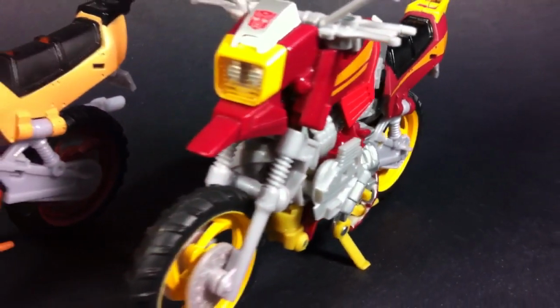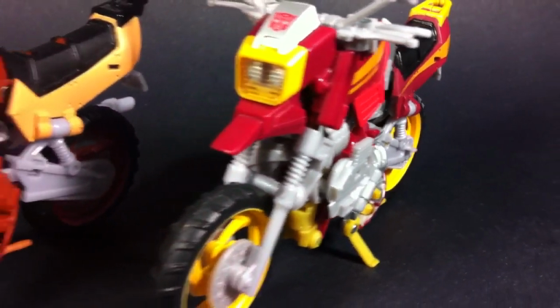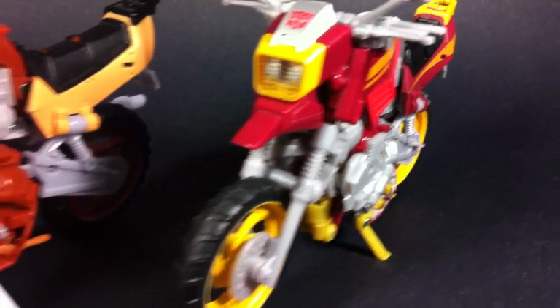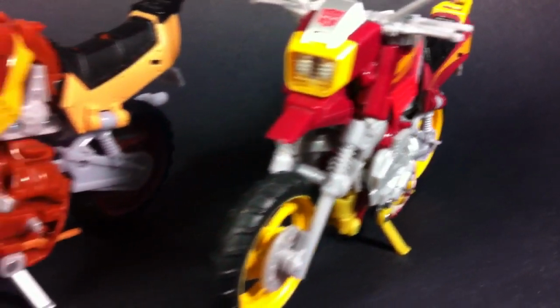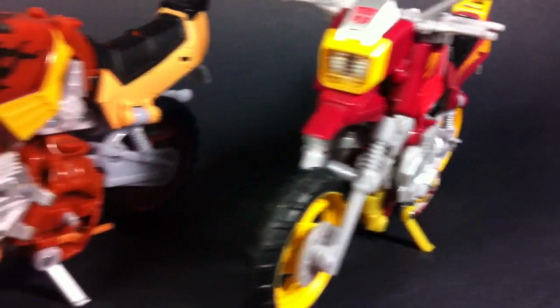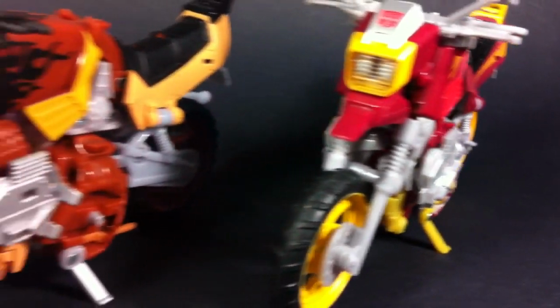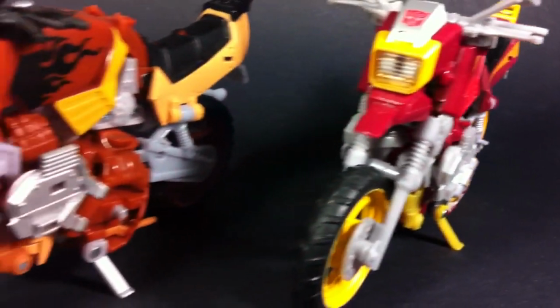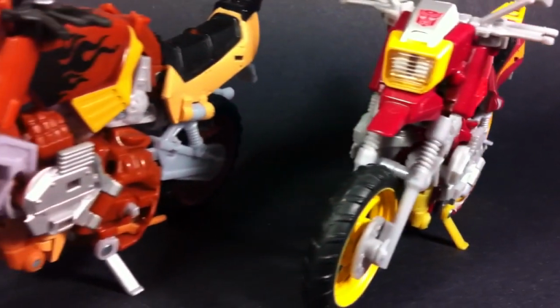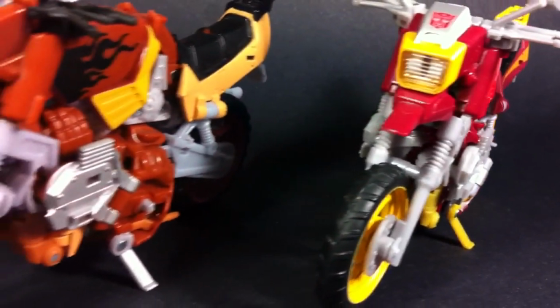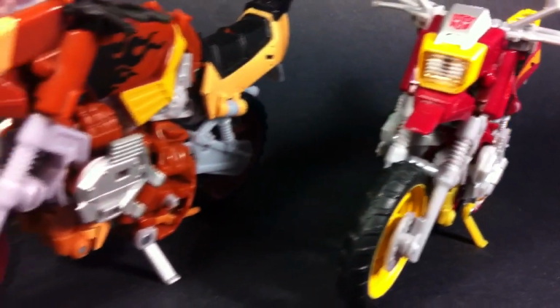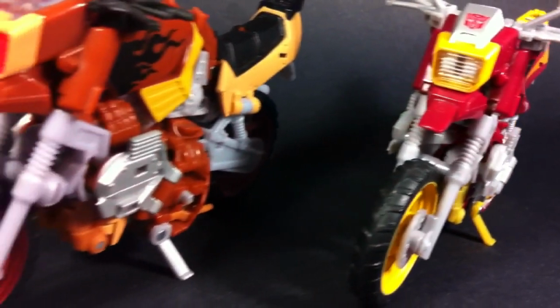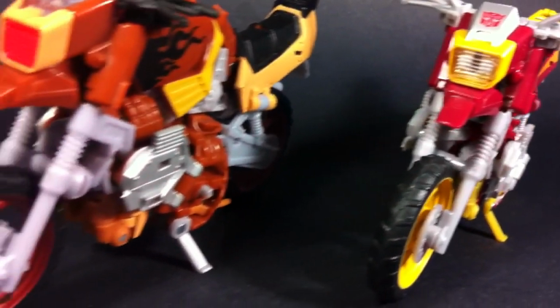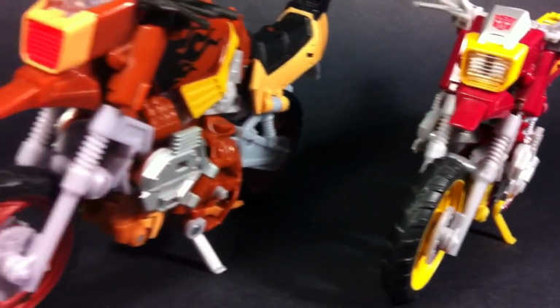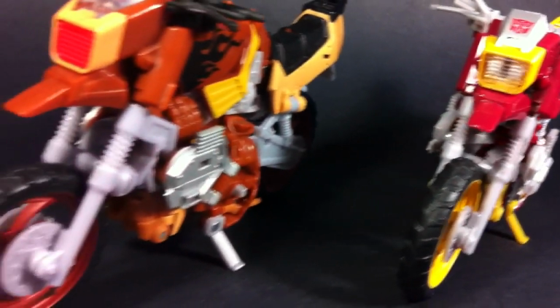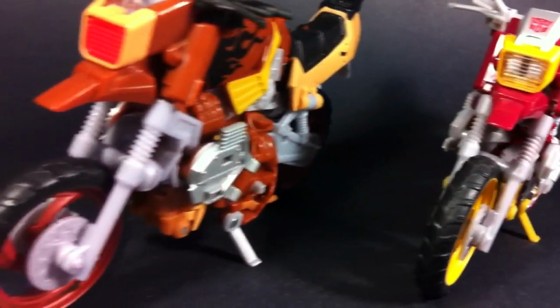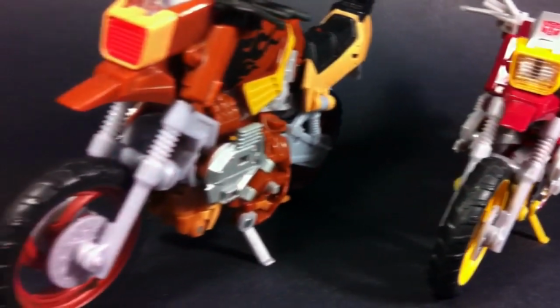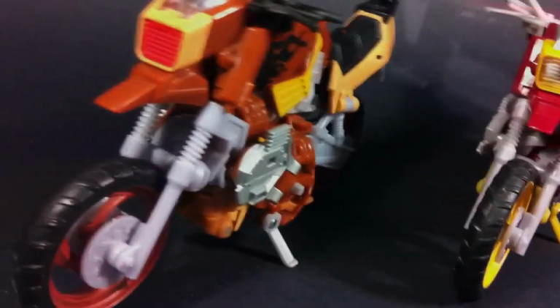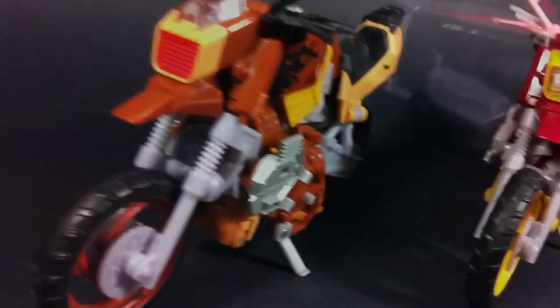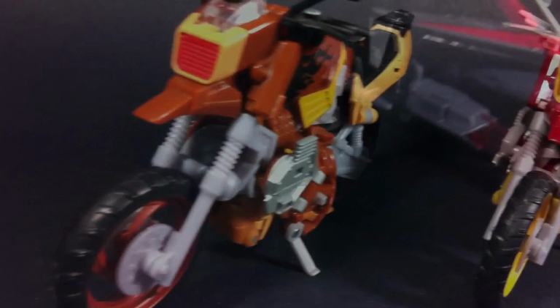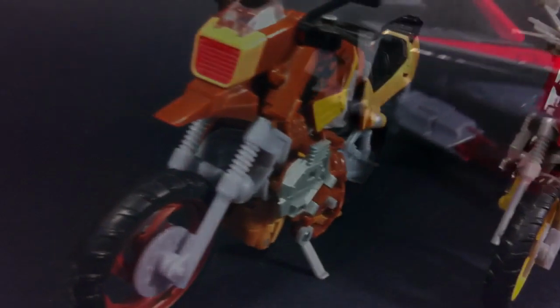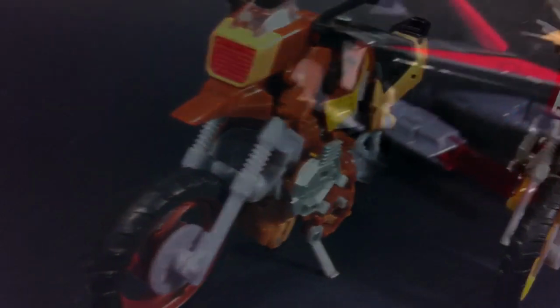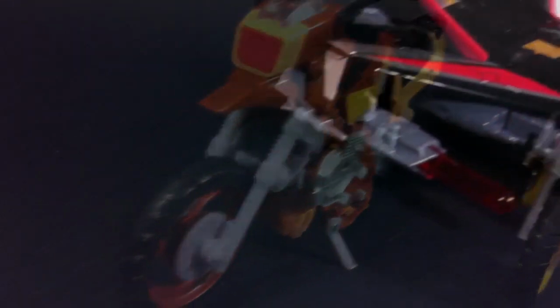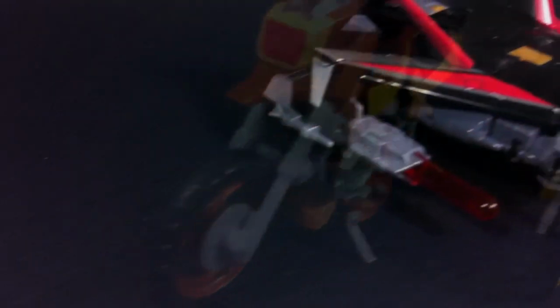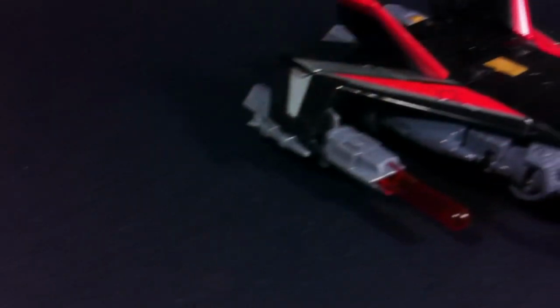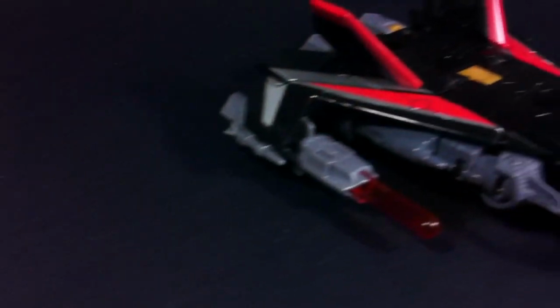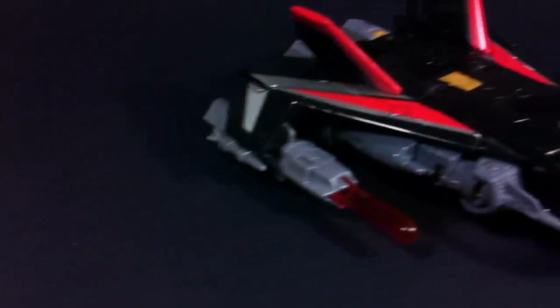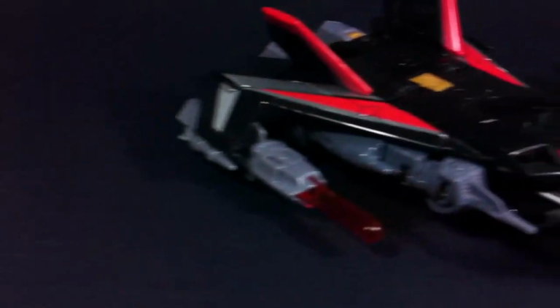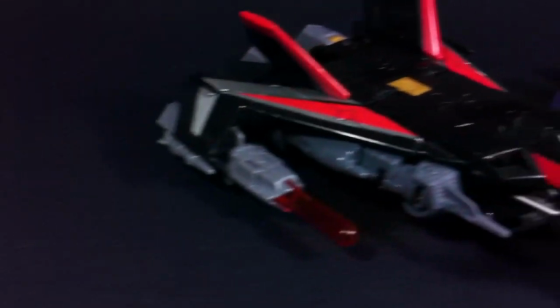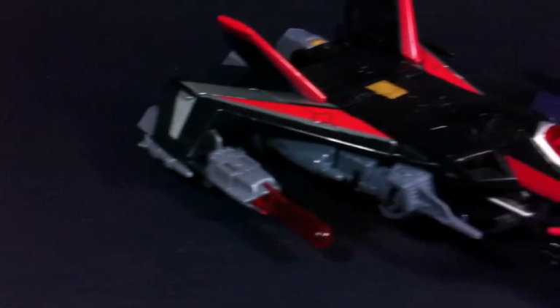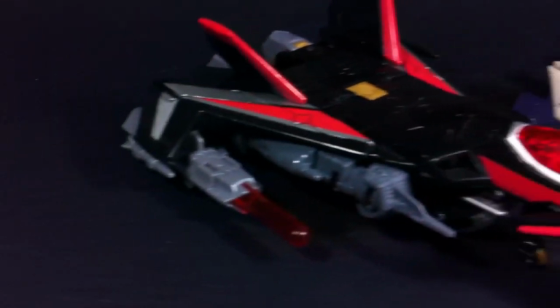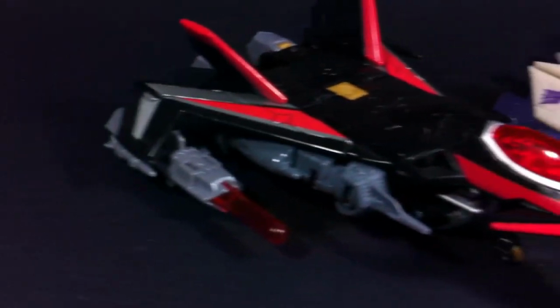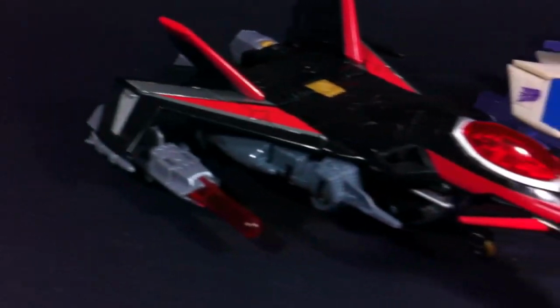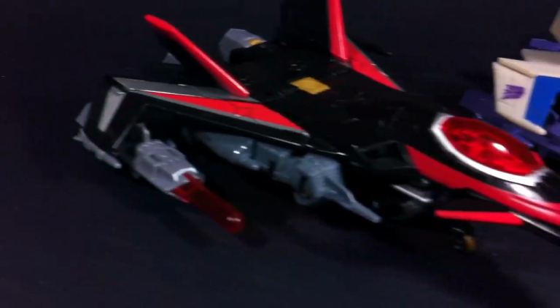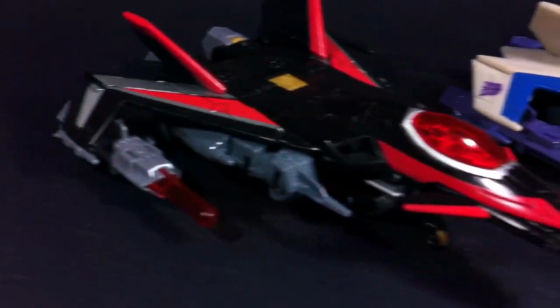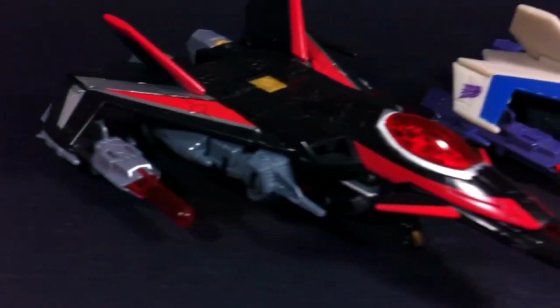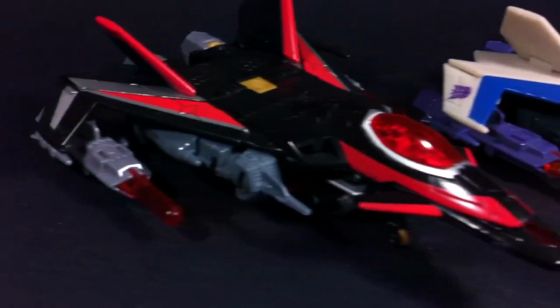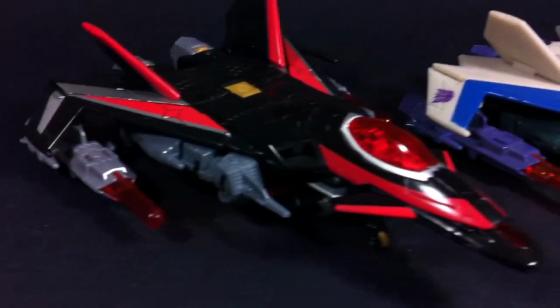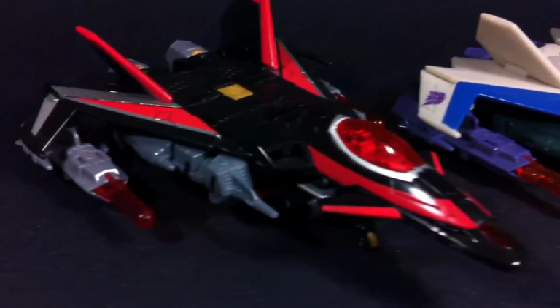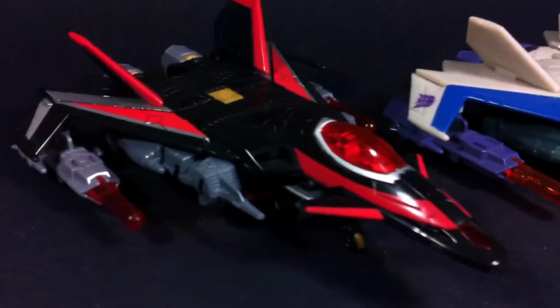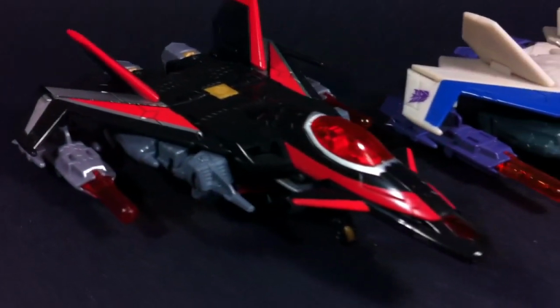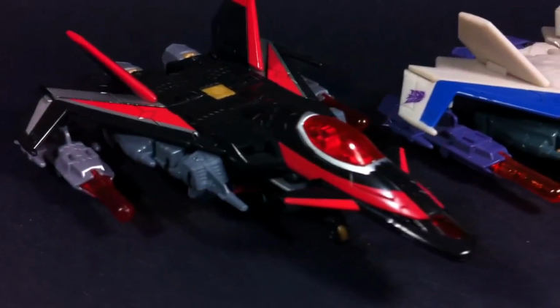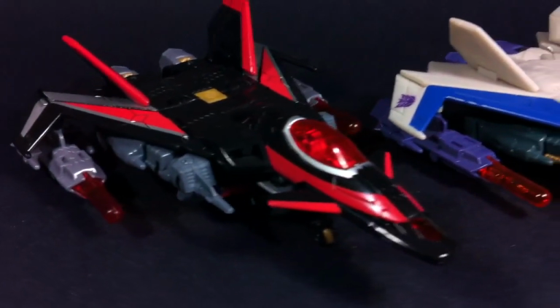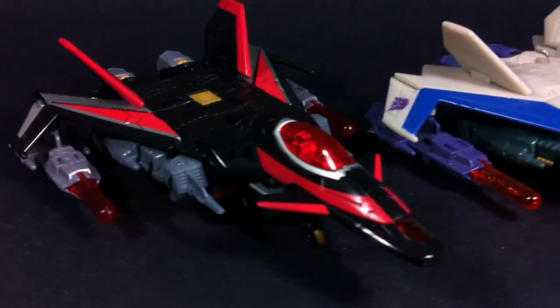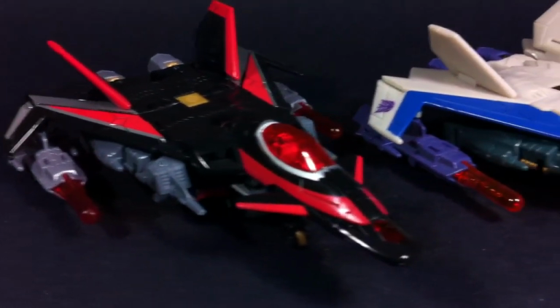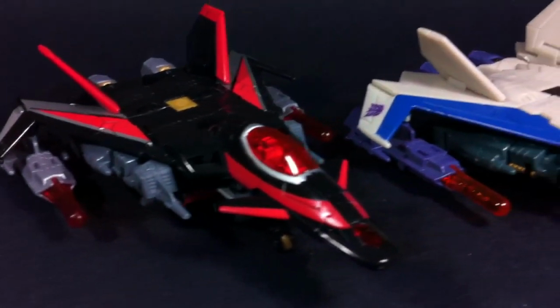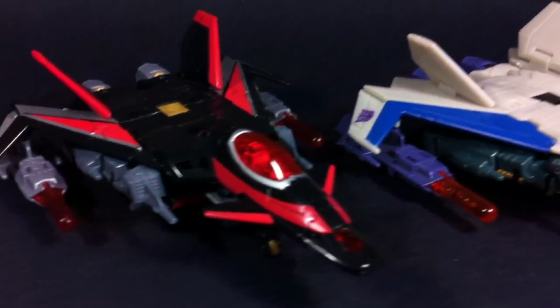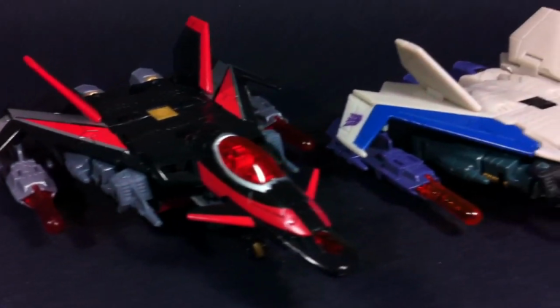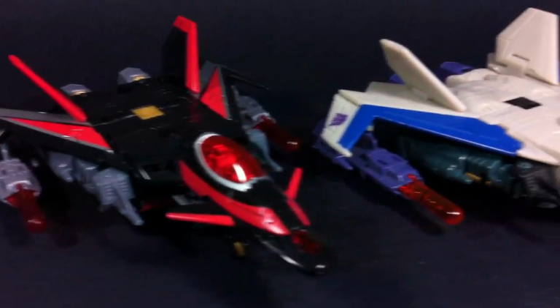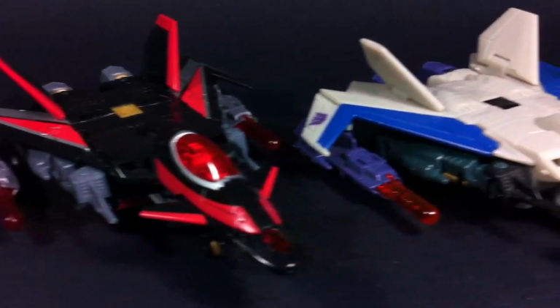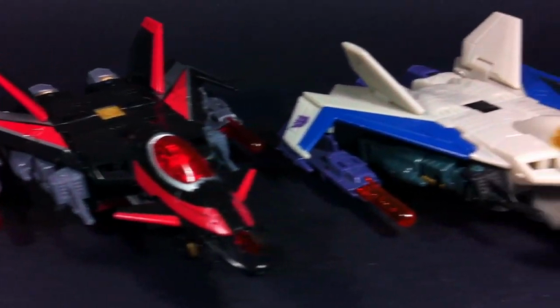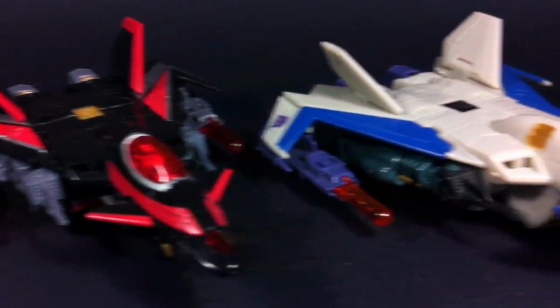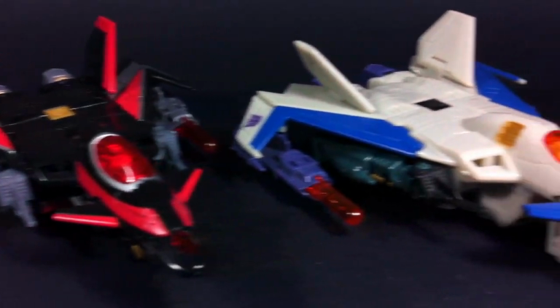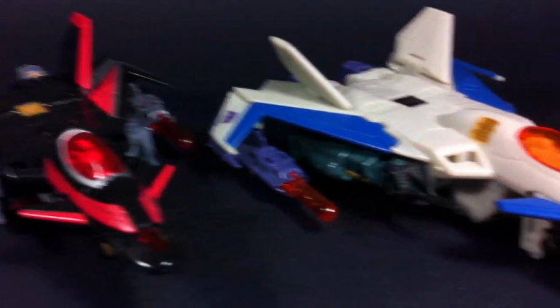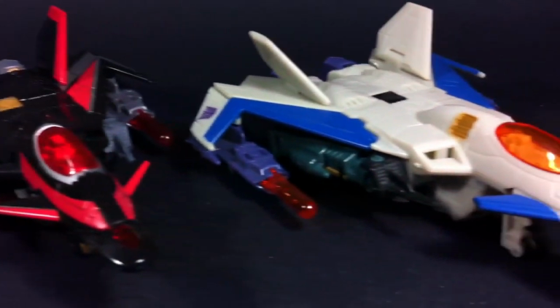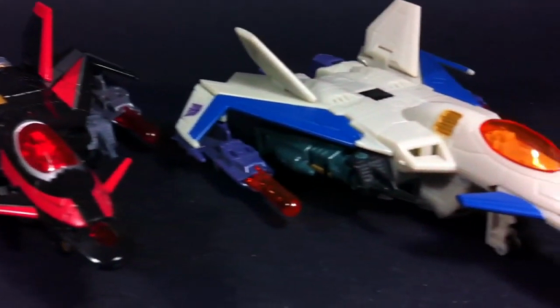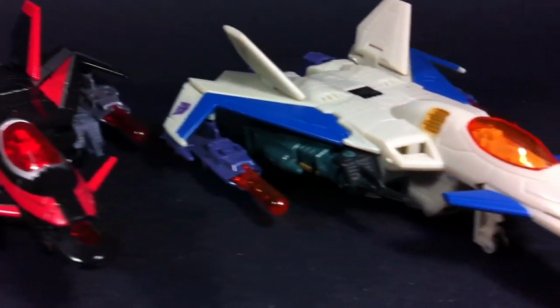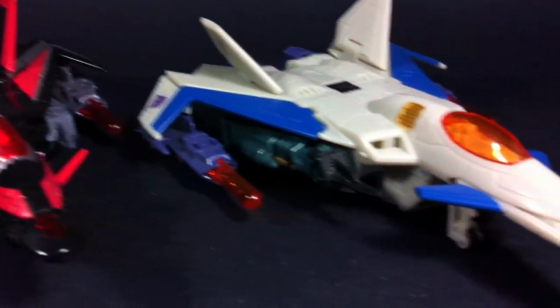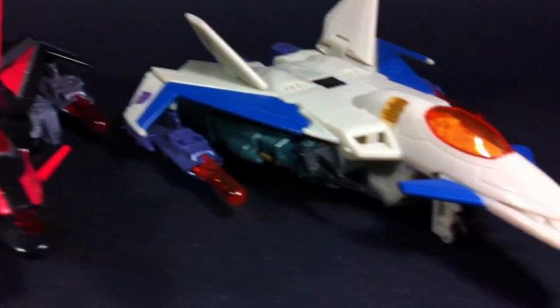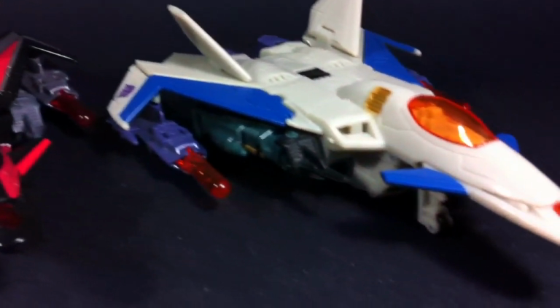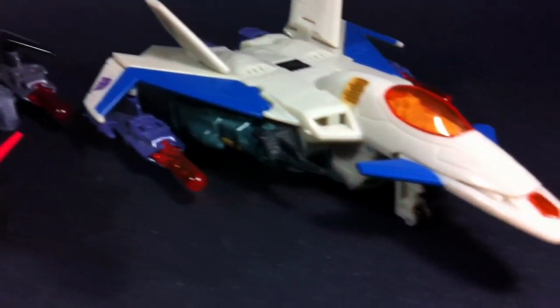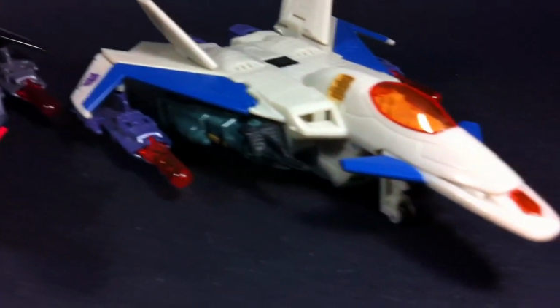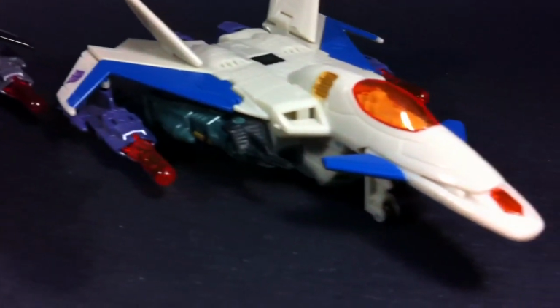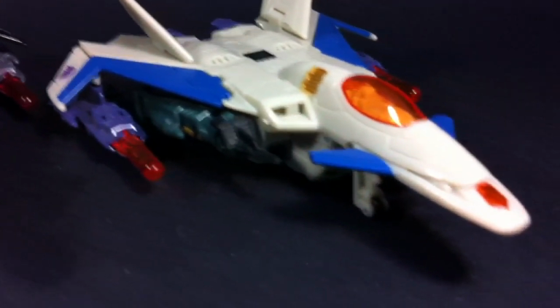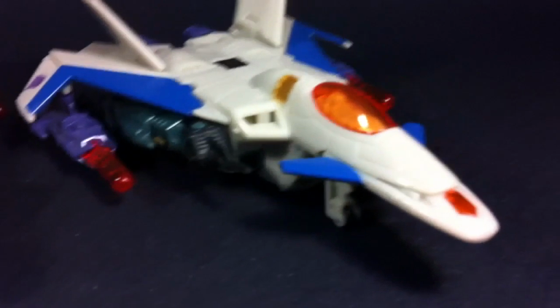Junk Heap is a repaint of the Reveal the Shield Rekgar, and Sky Shadow is a repaint of the earlier released Generations Thunderwing.